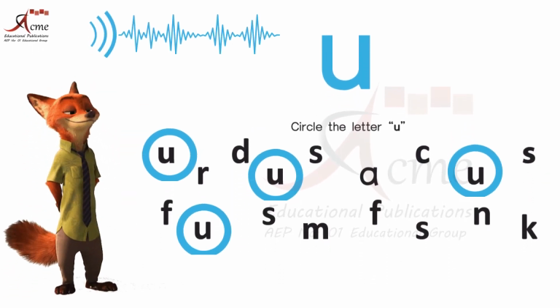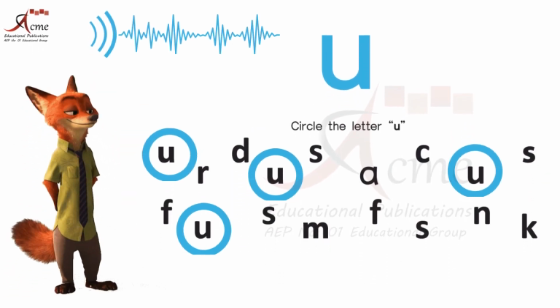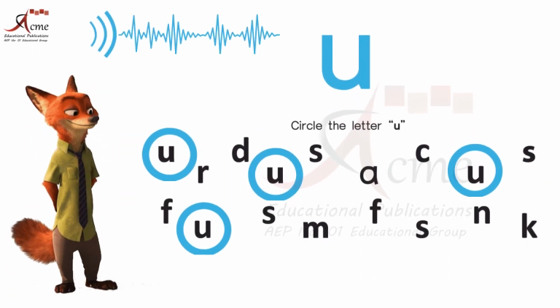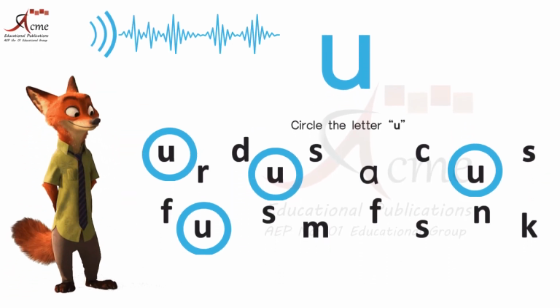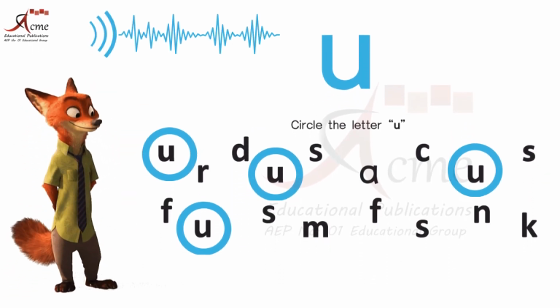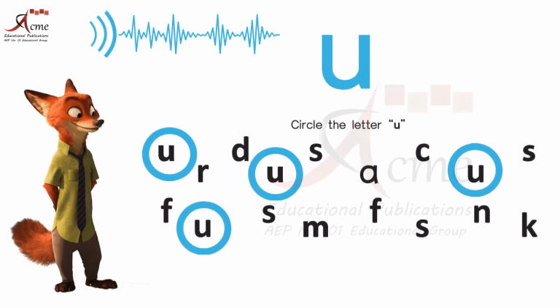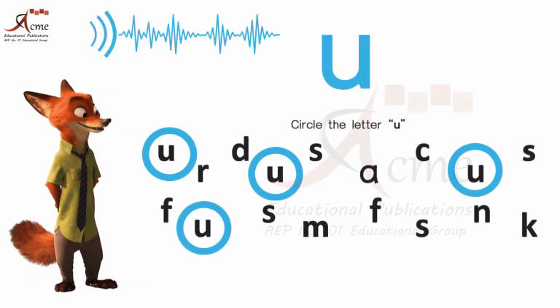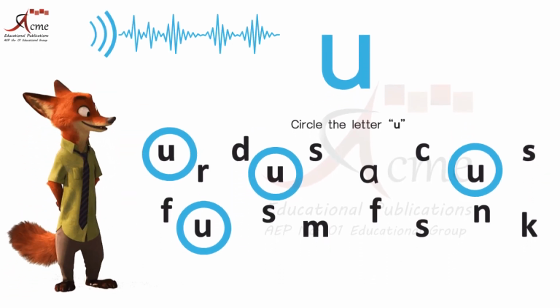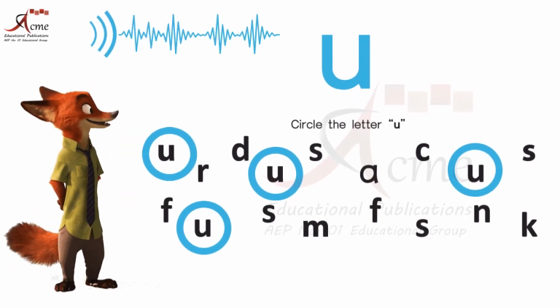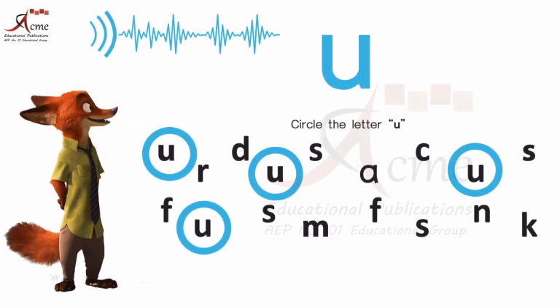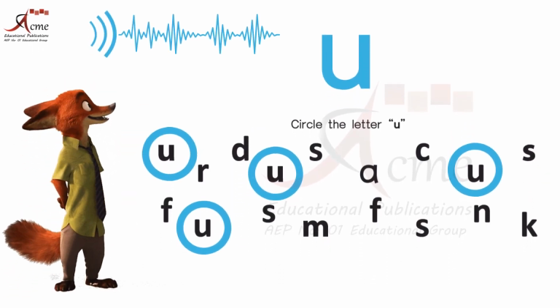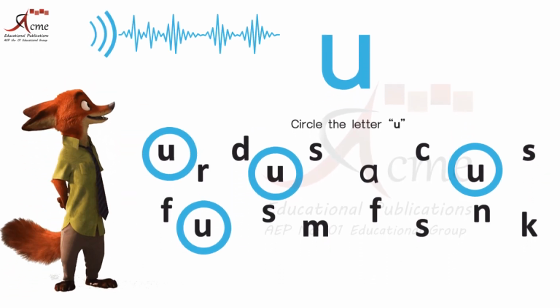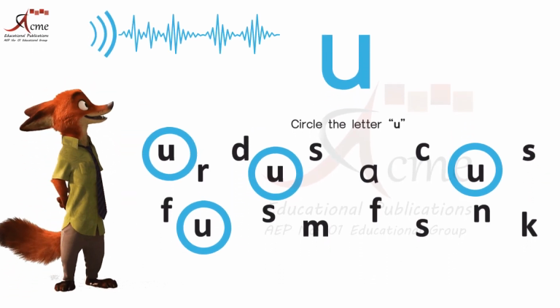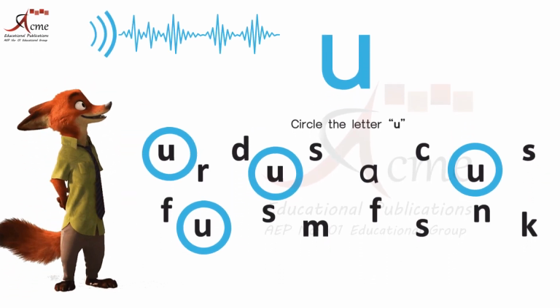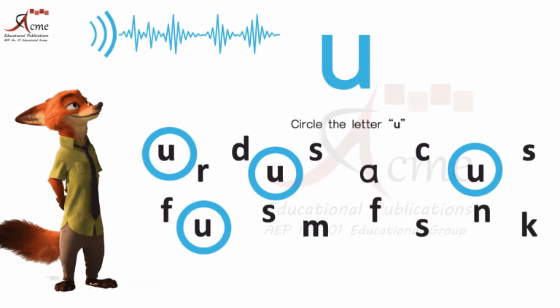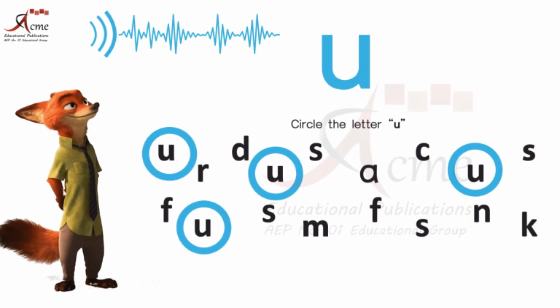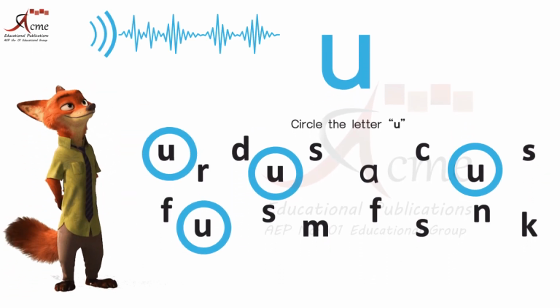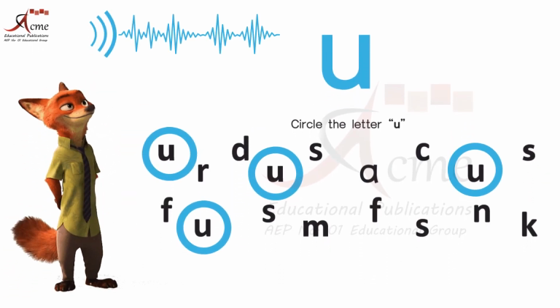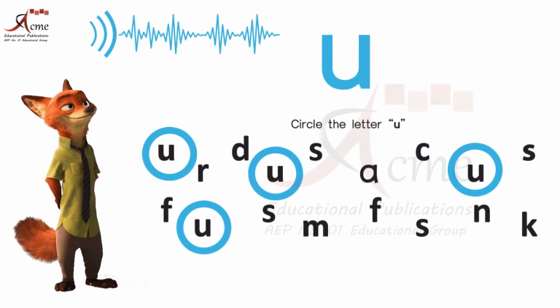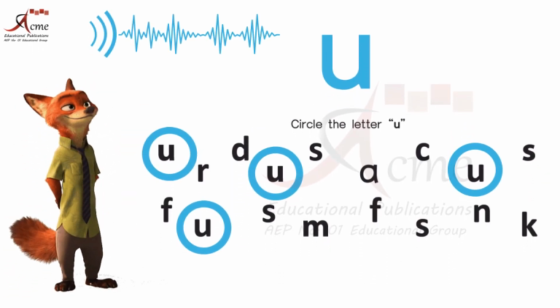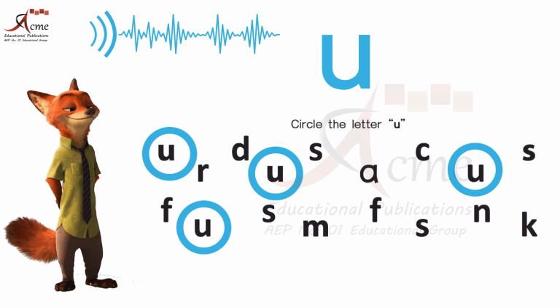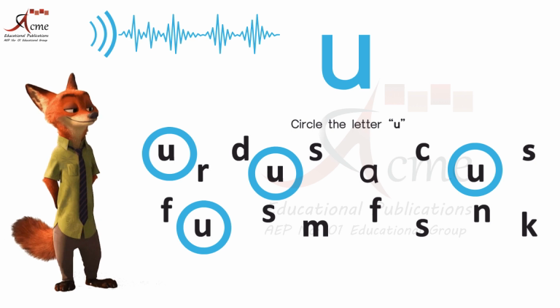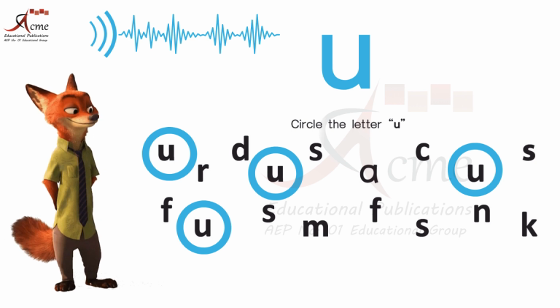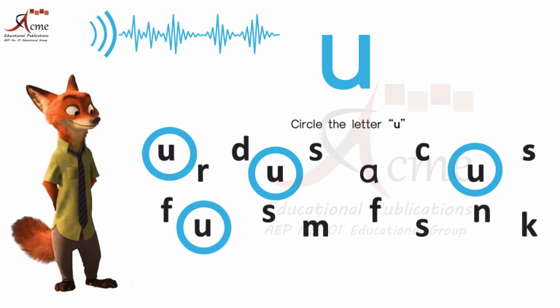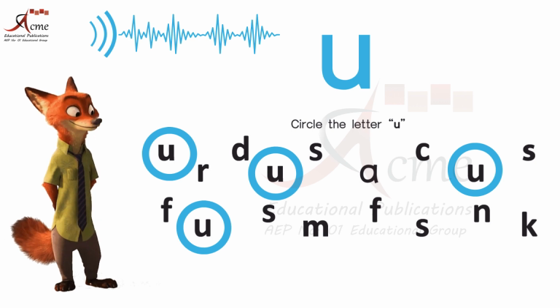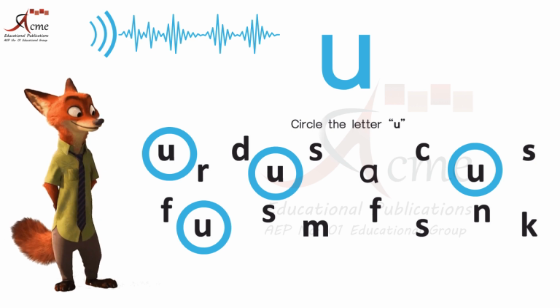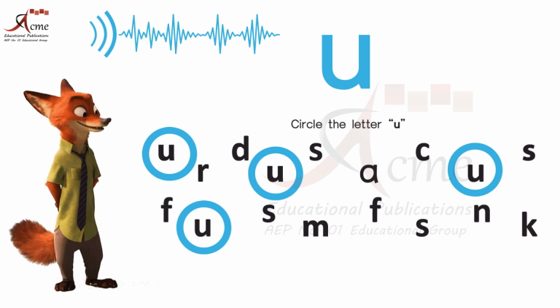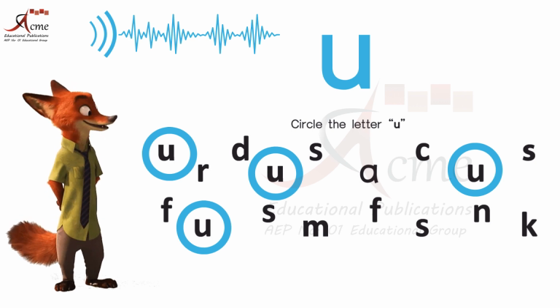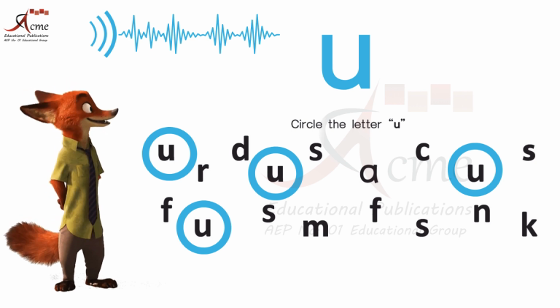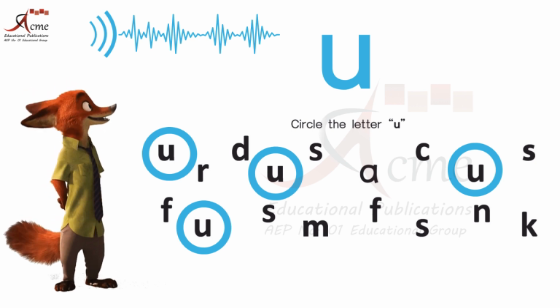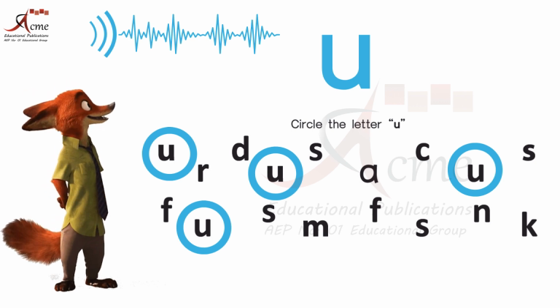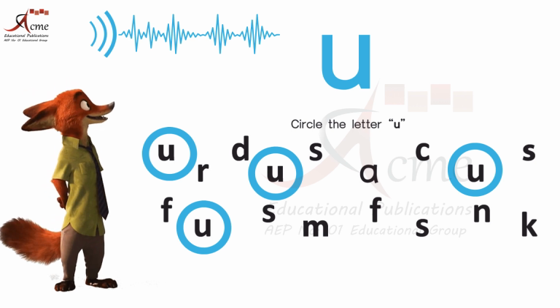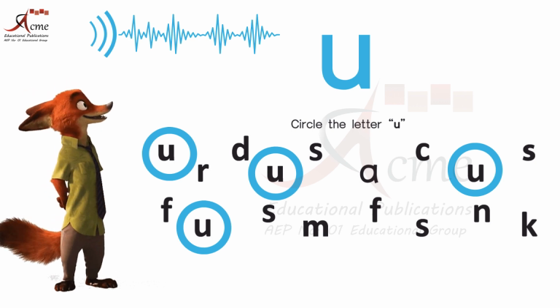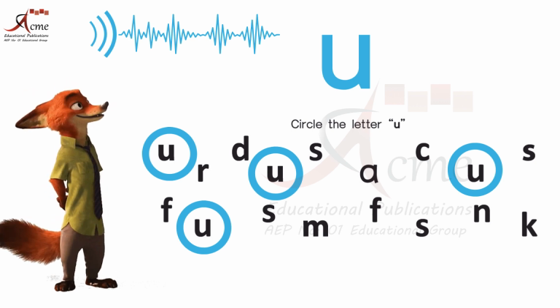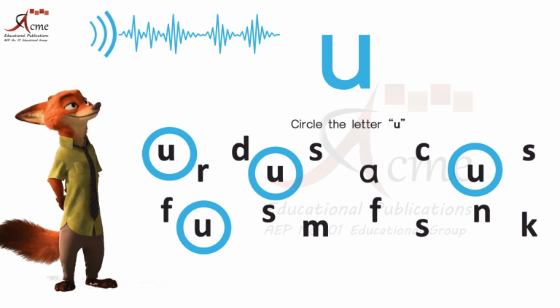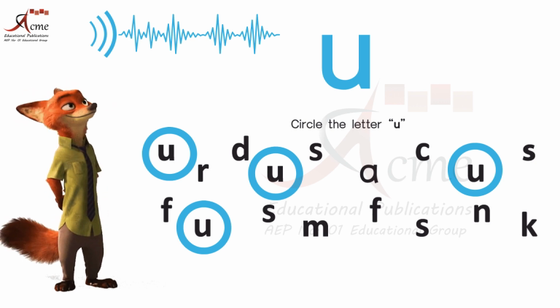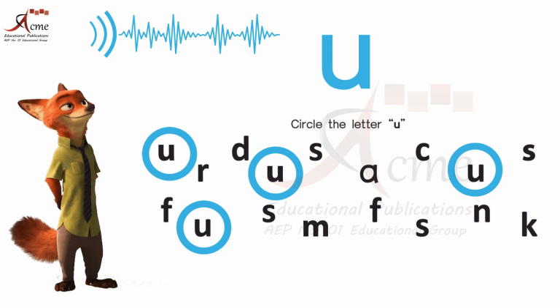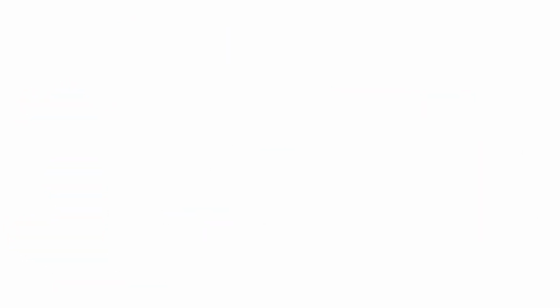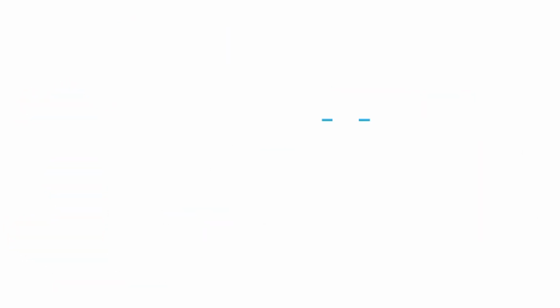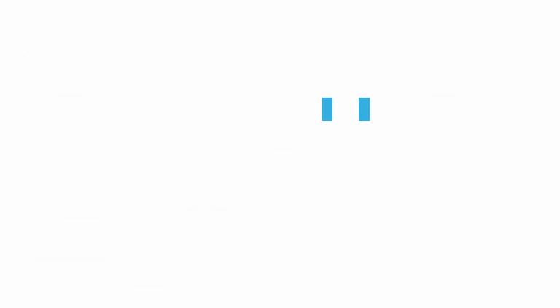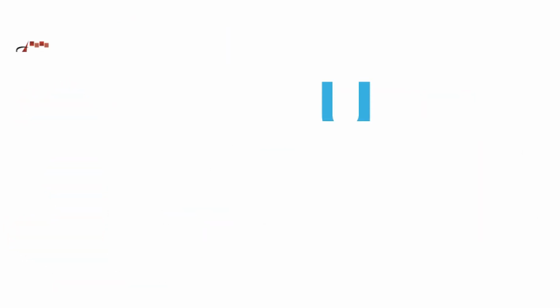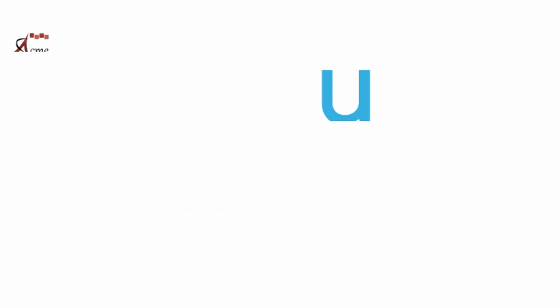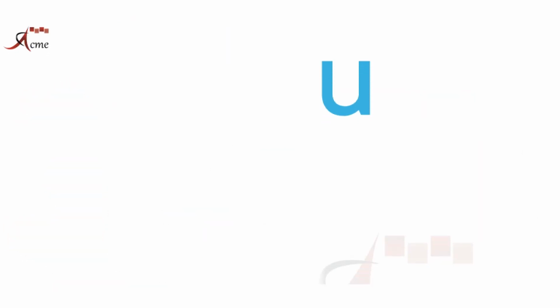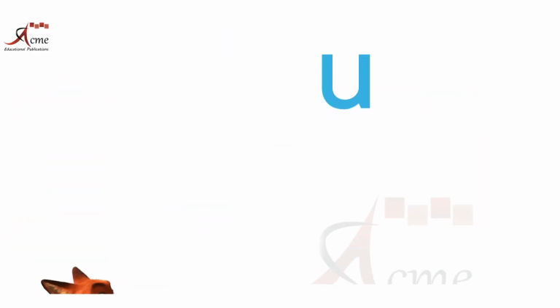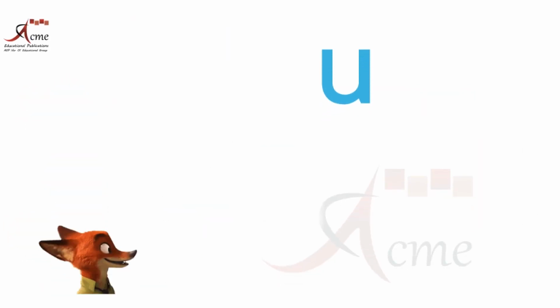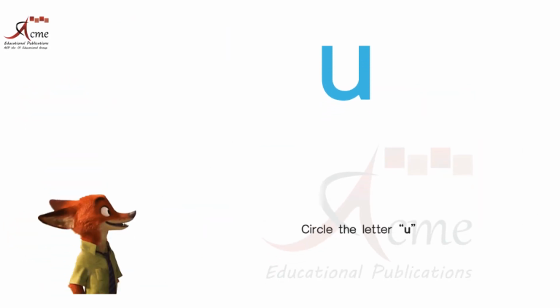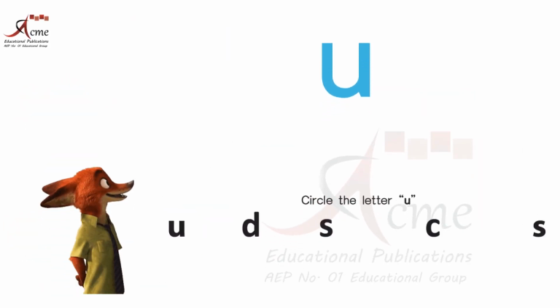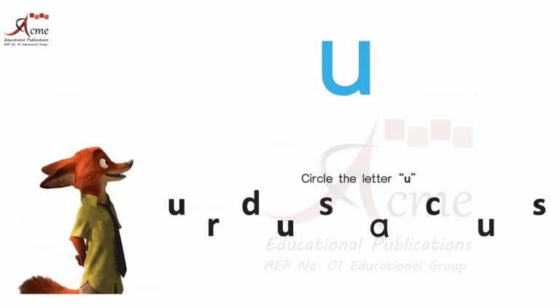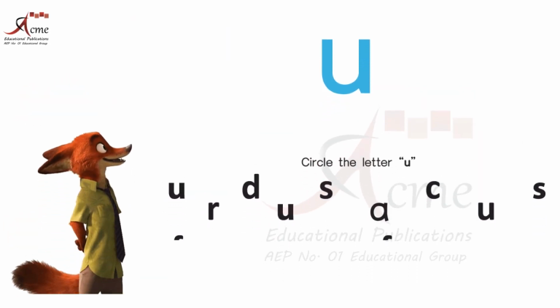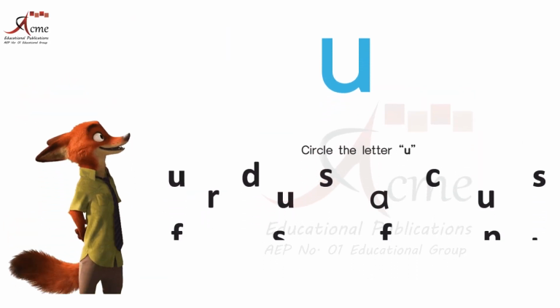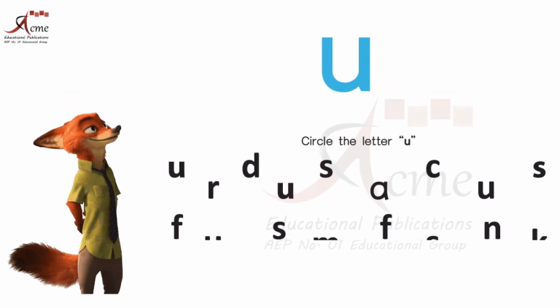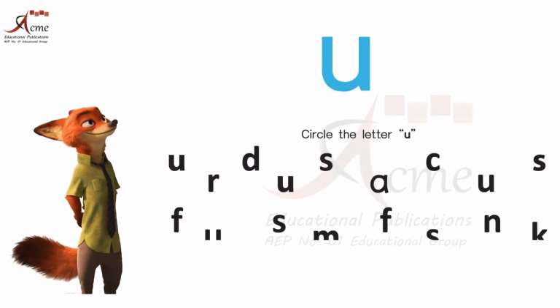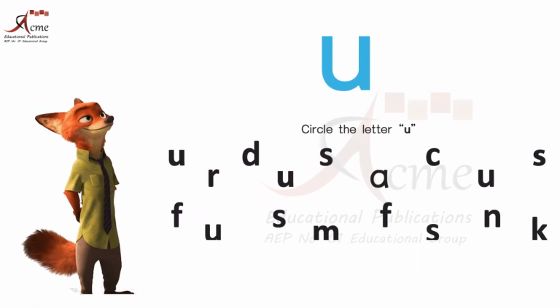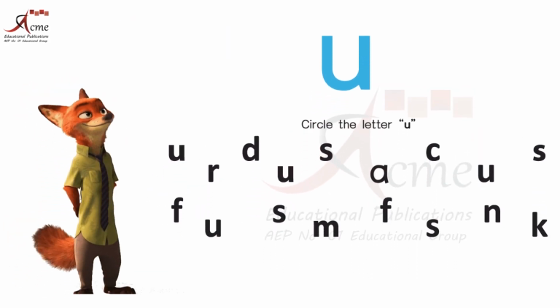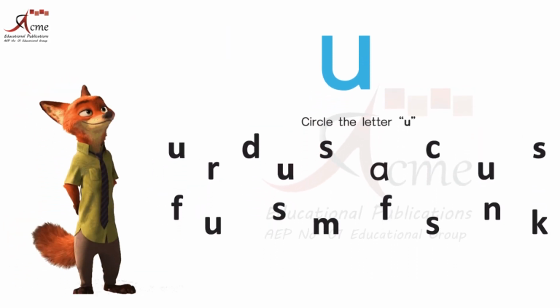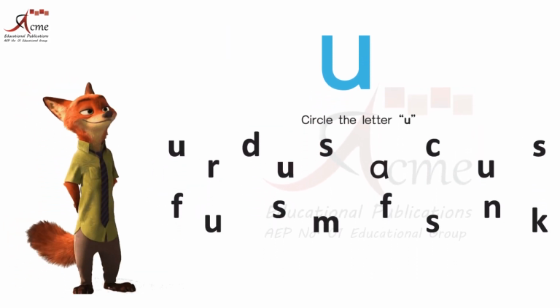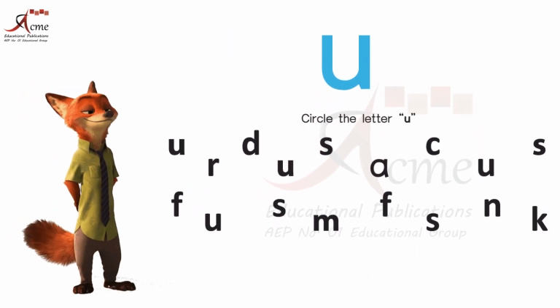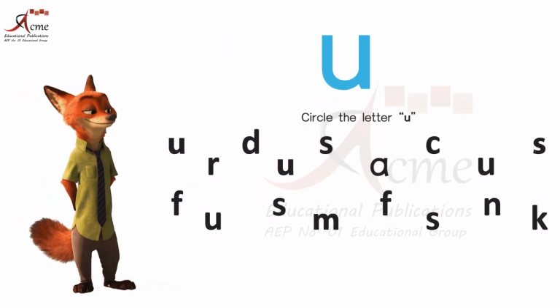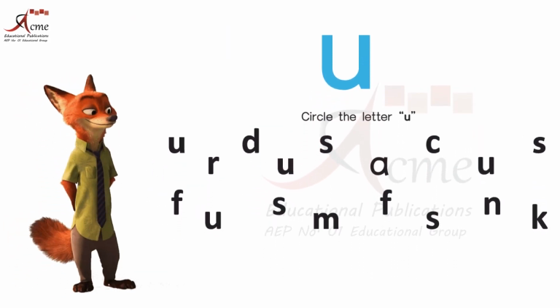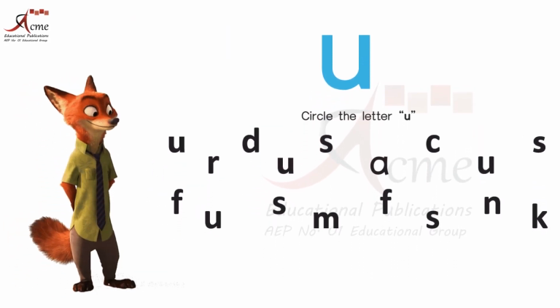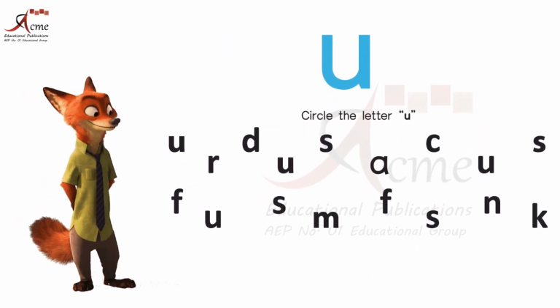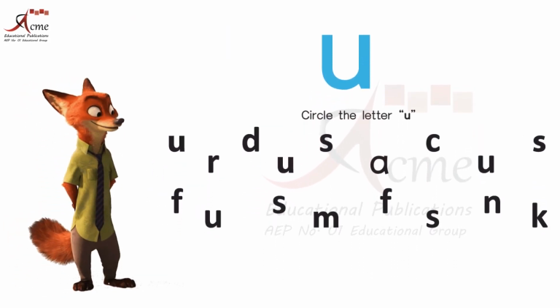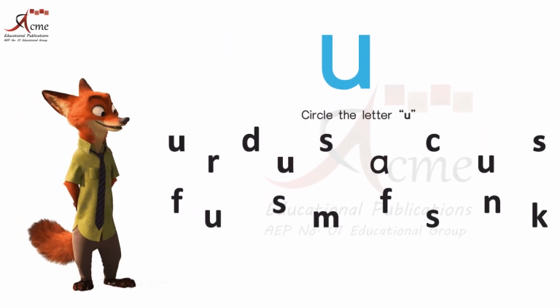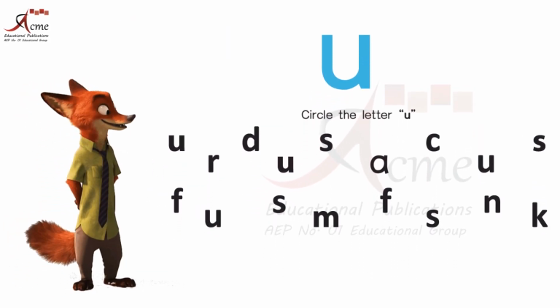Have a fantastic day of learning. Don't forget to name the objects with a loud sound and trace the letter U.